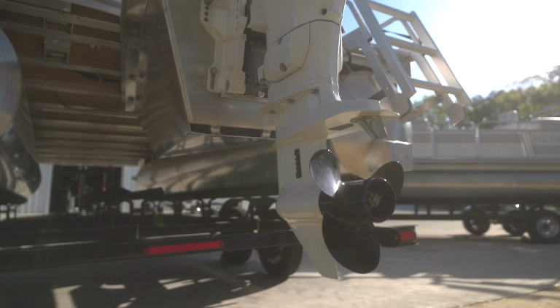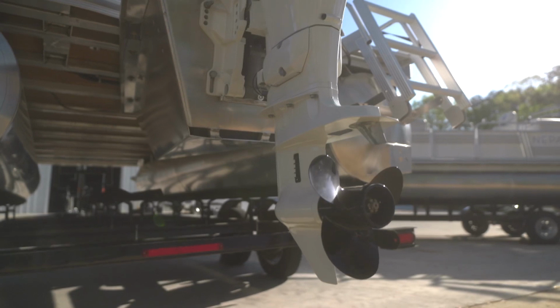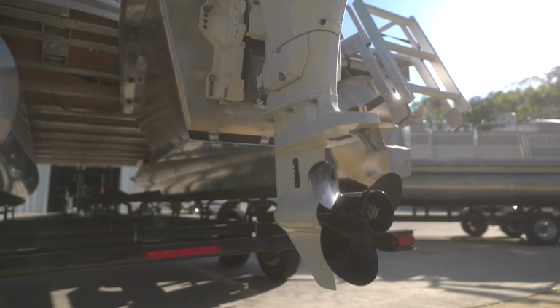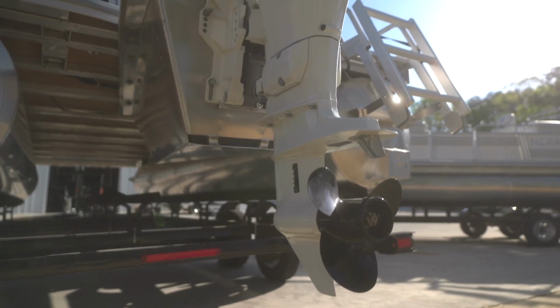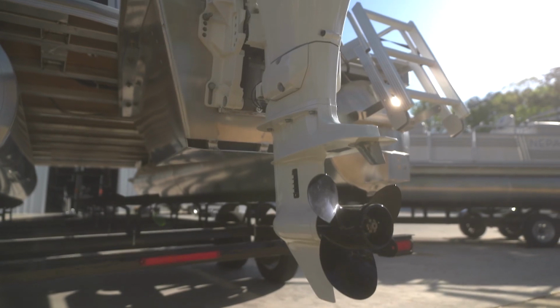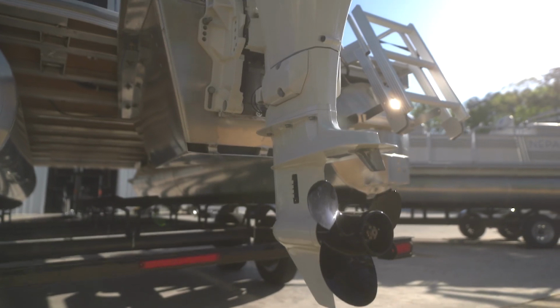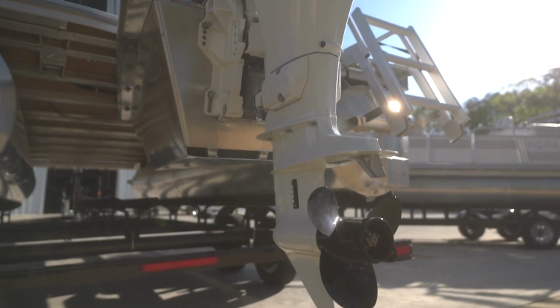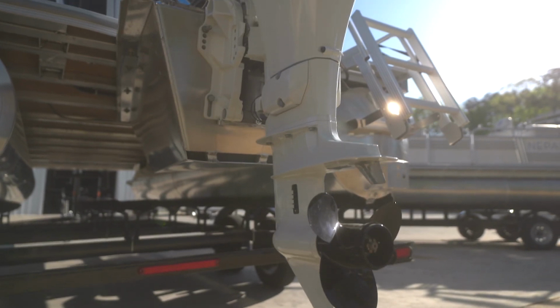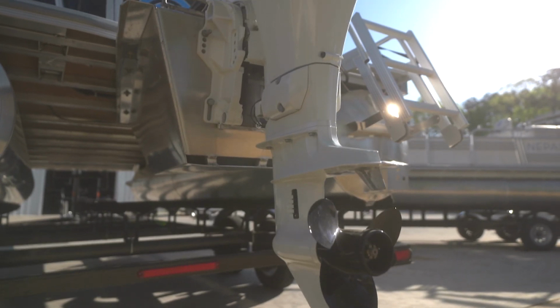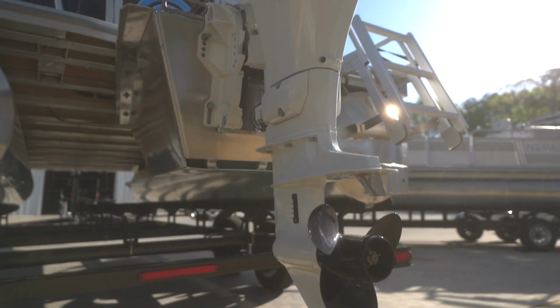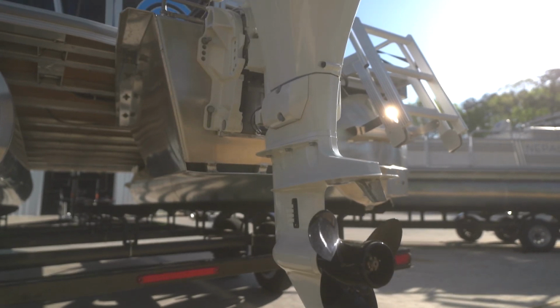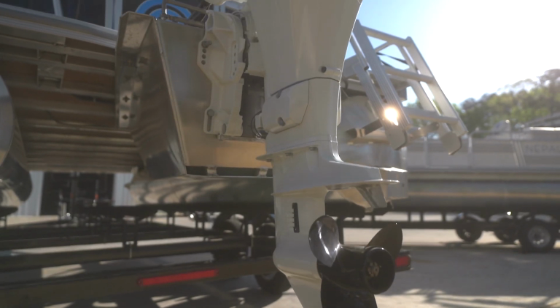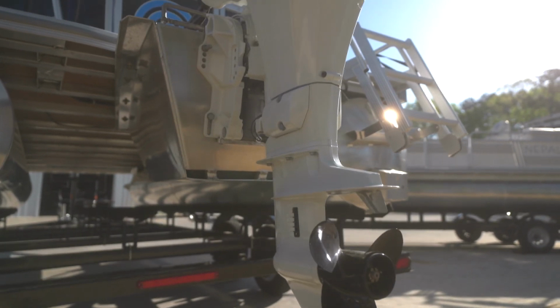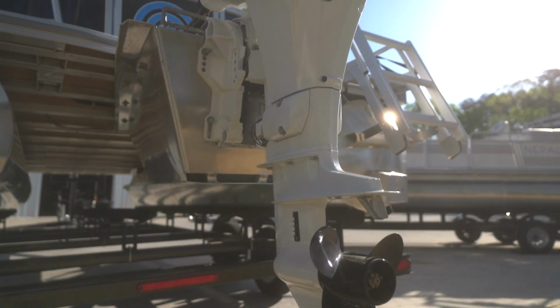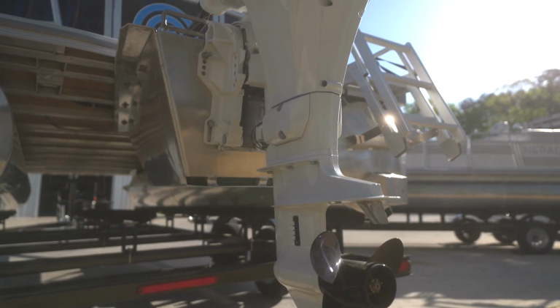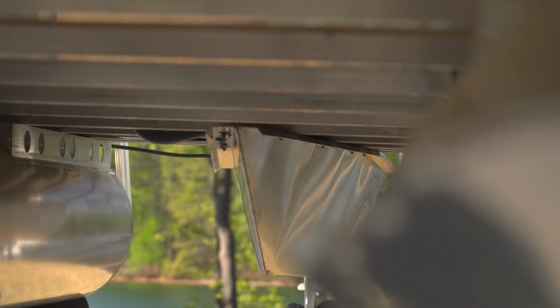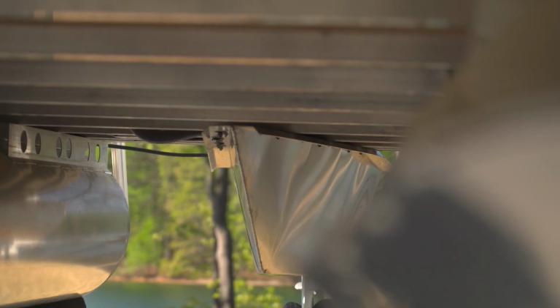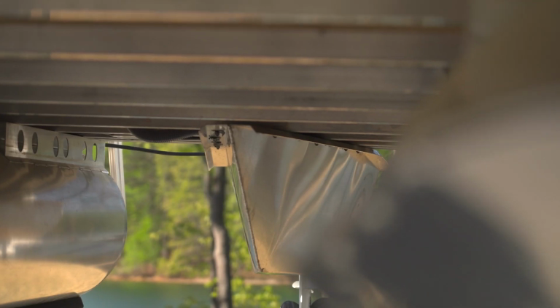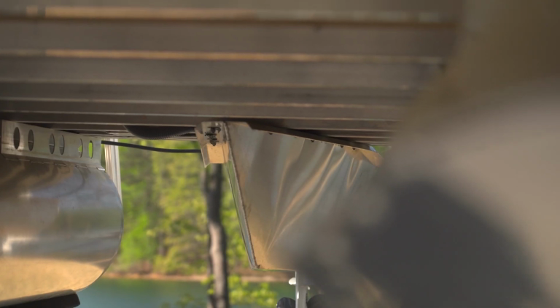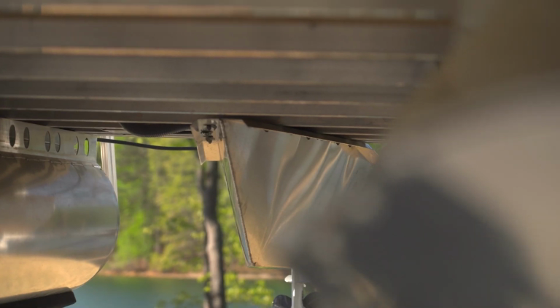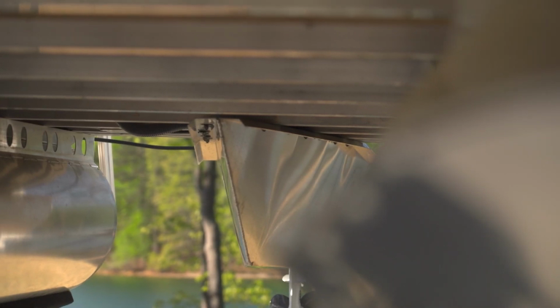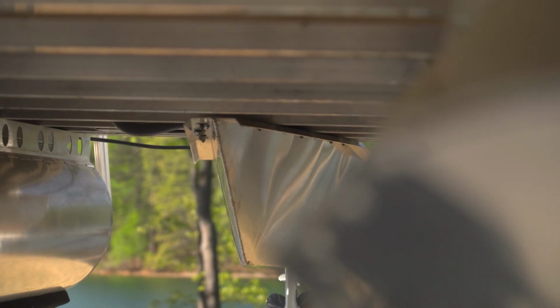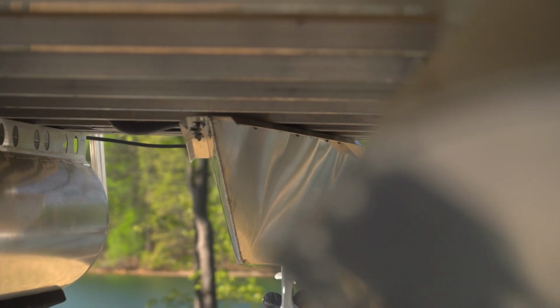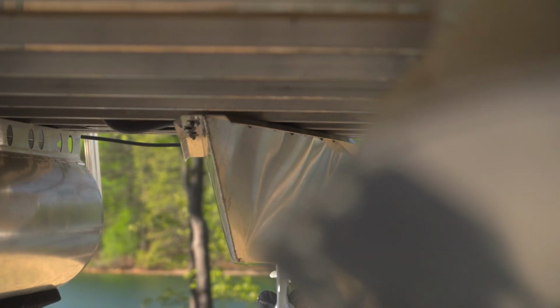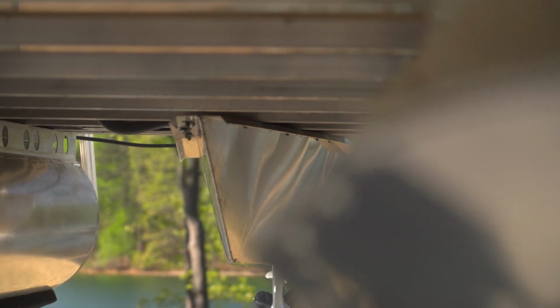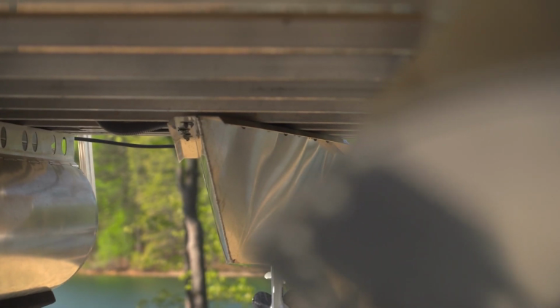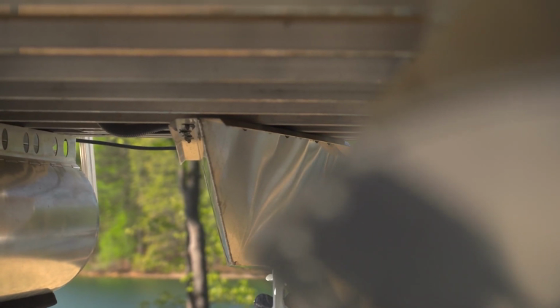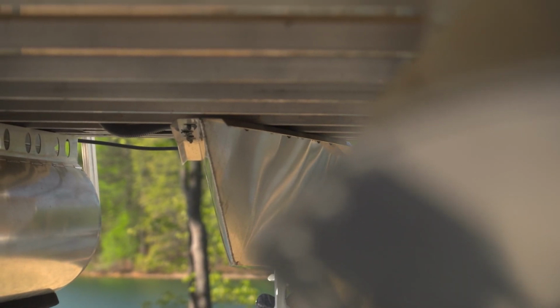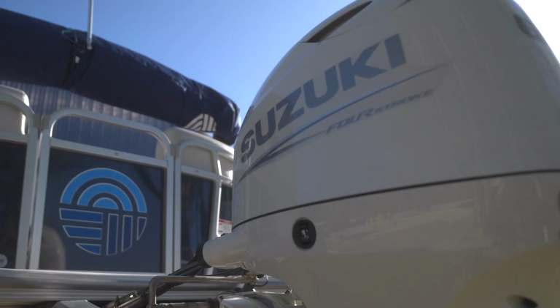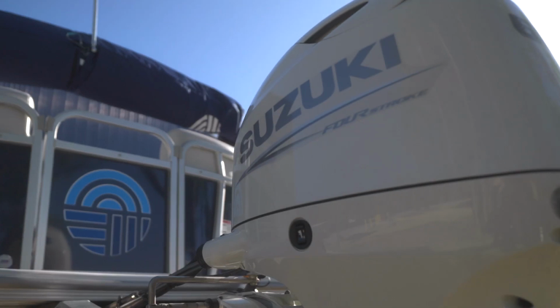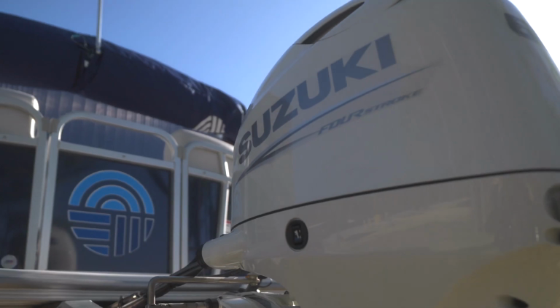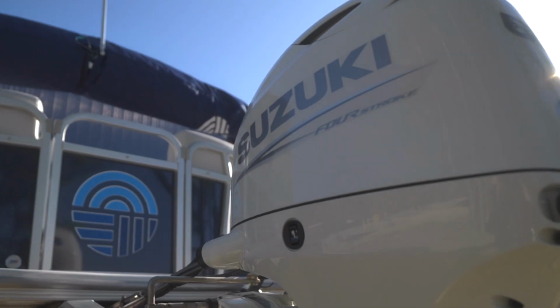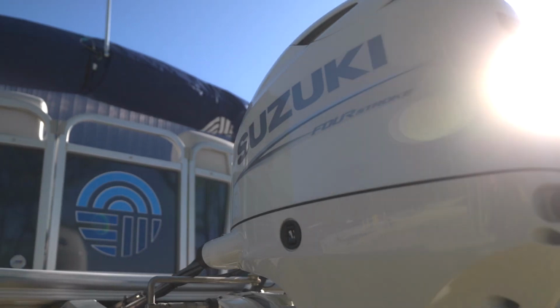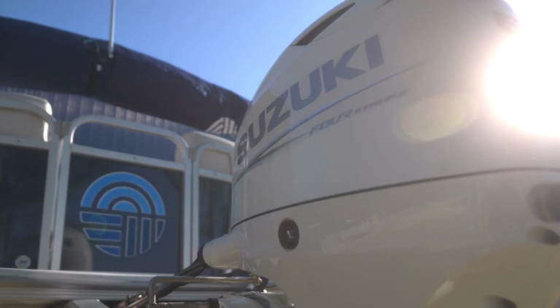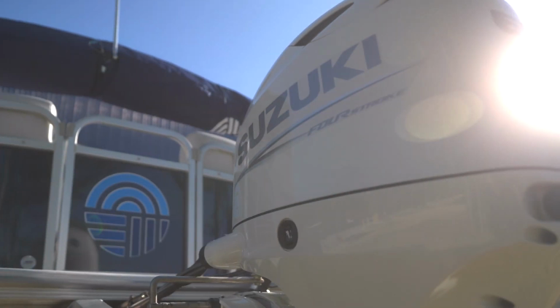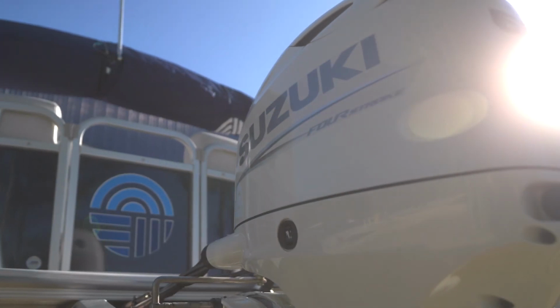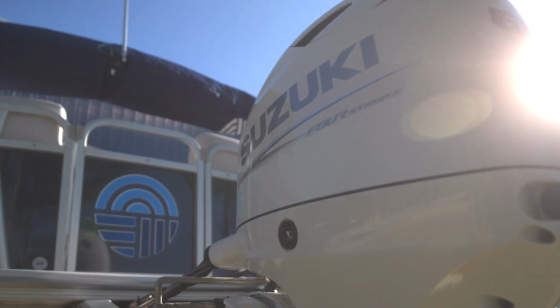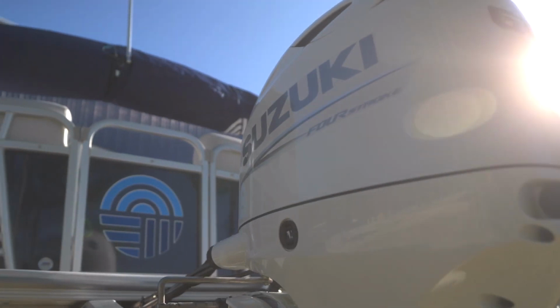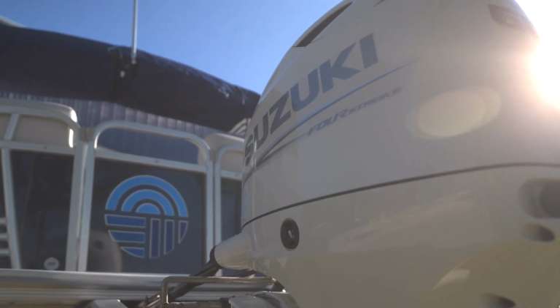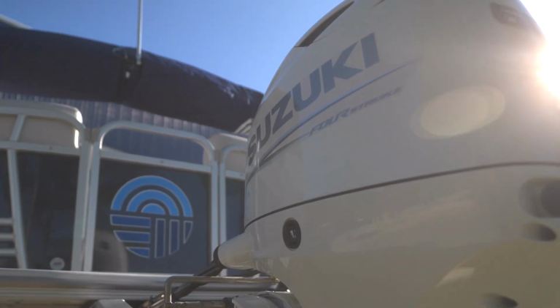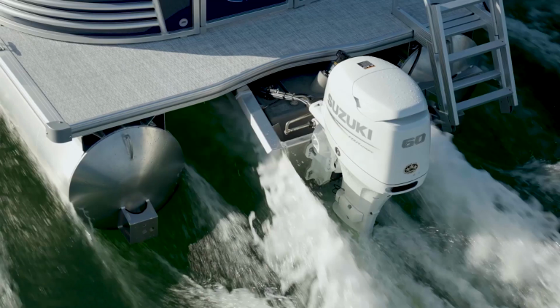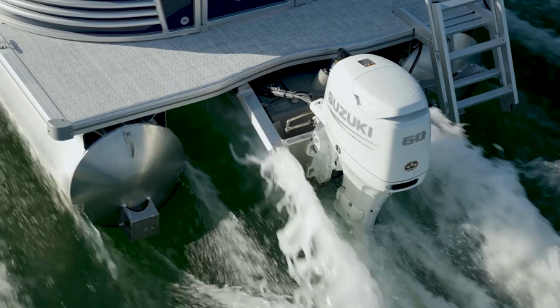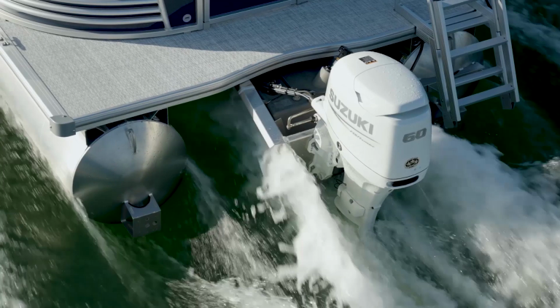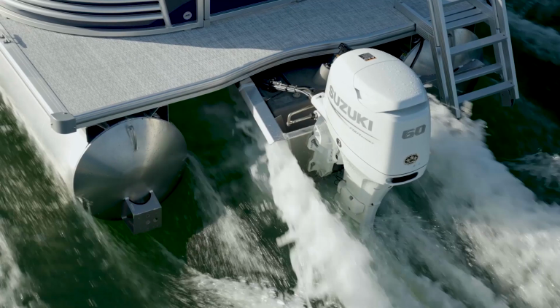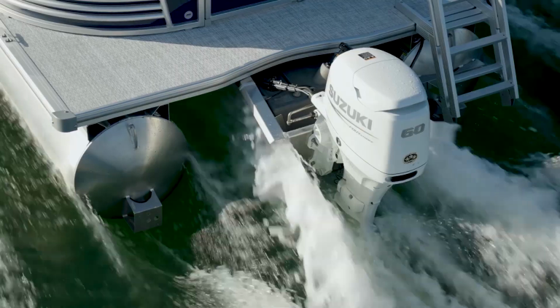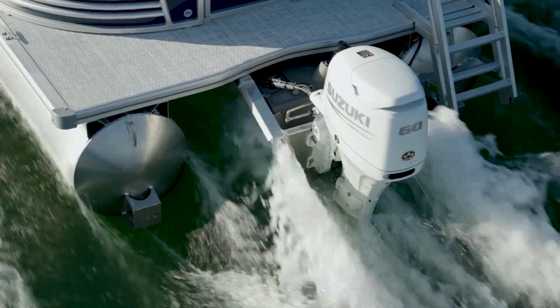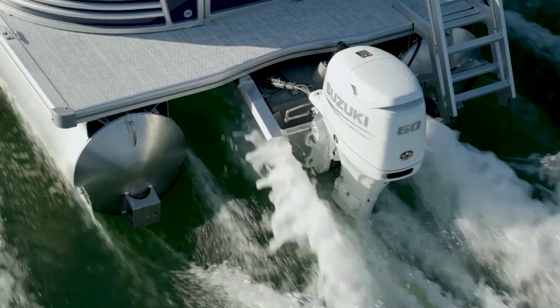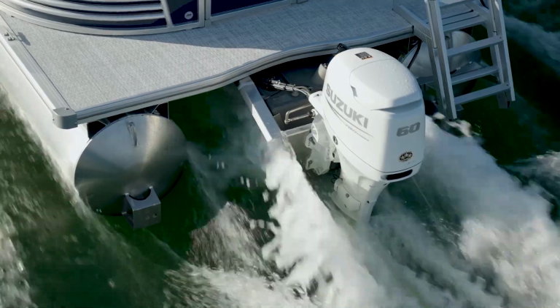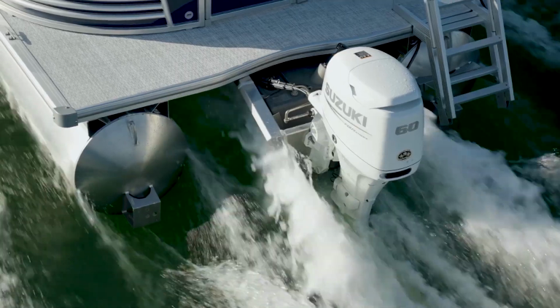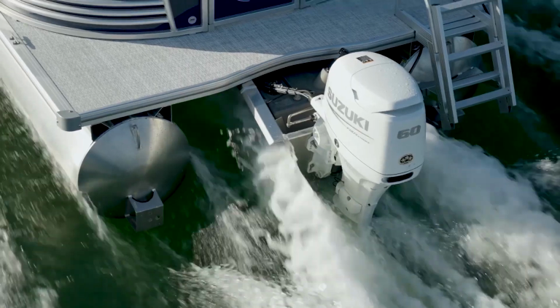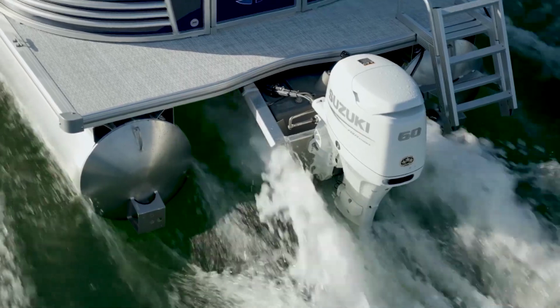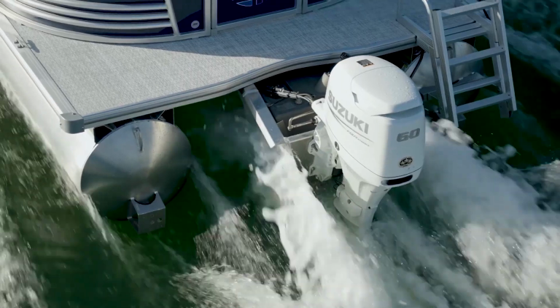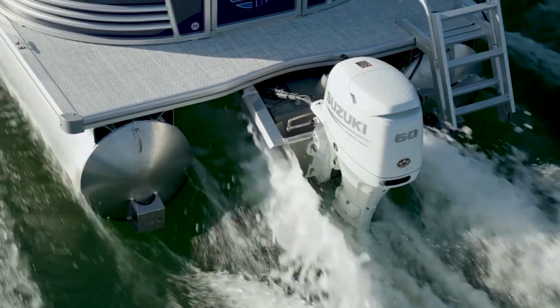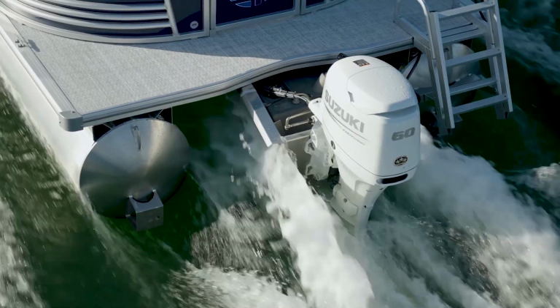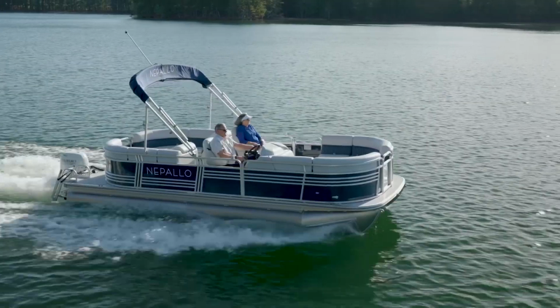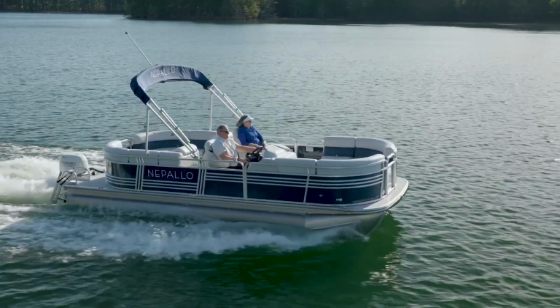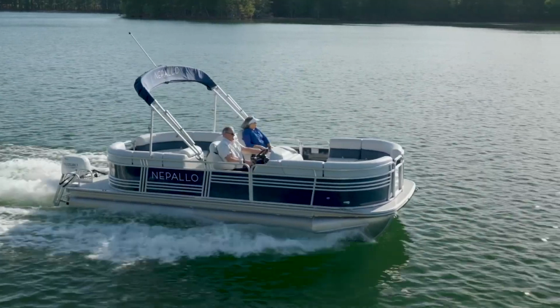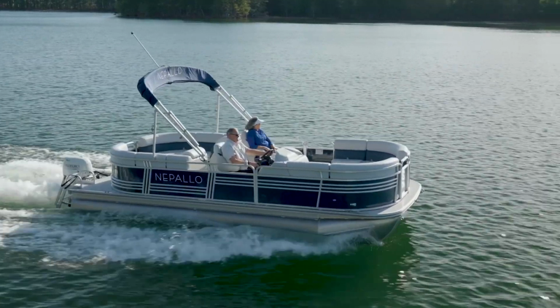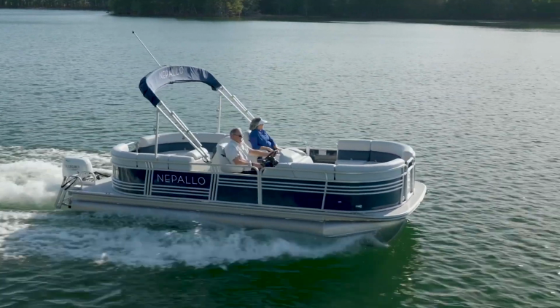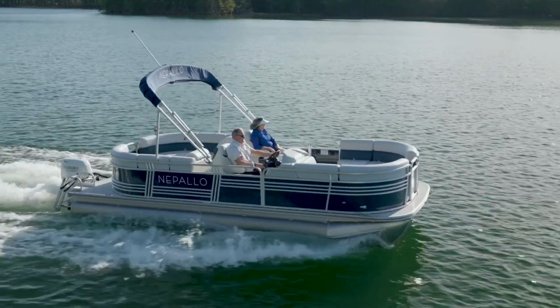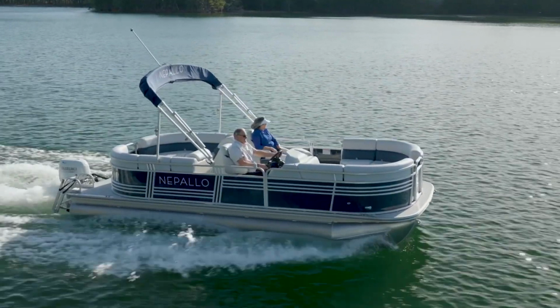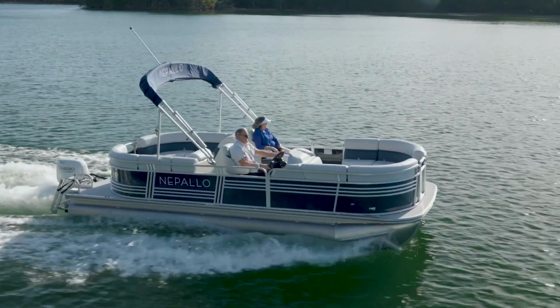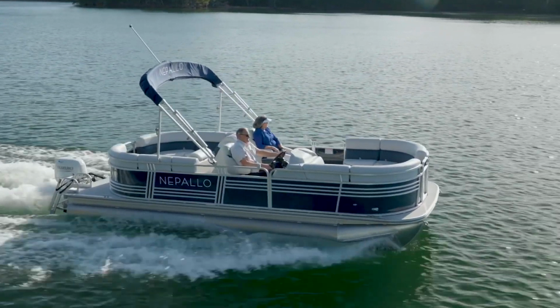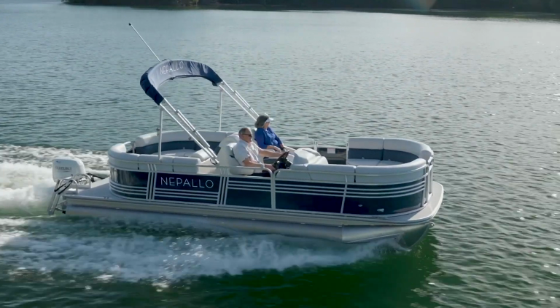All Nepalos are standard with 28-gallon fuel tanks. This is plenty of fuel to power your Suzuki engine all weekend long.